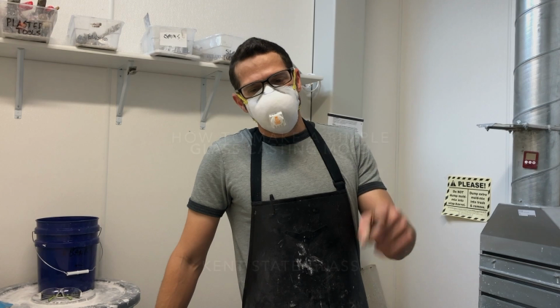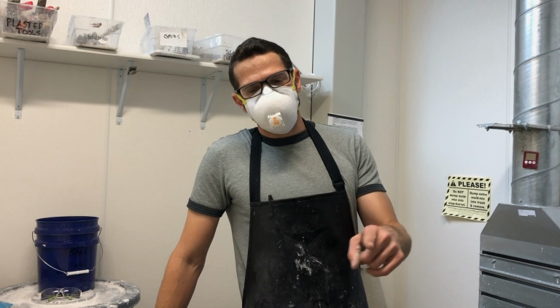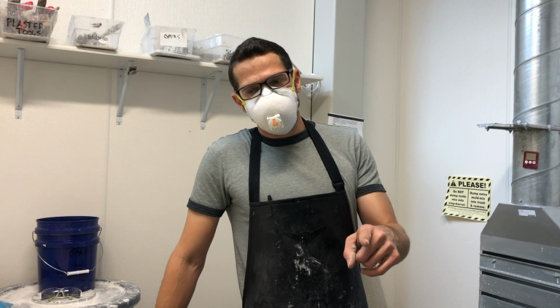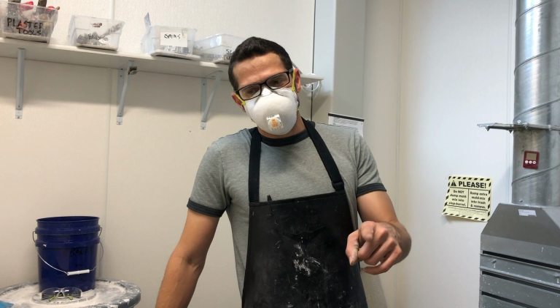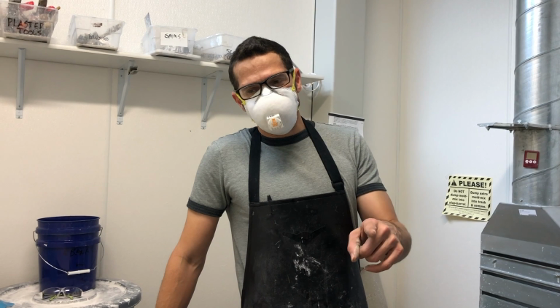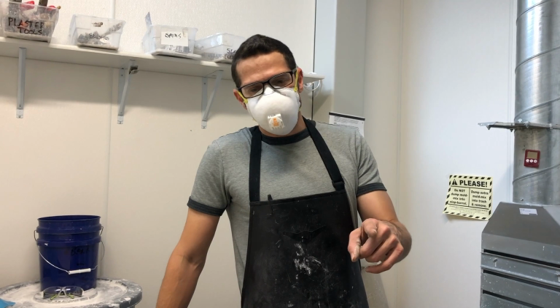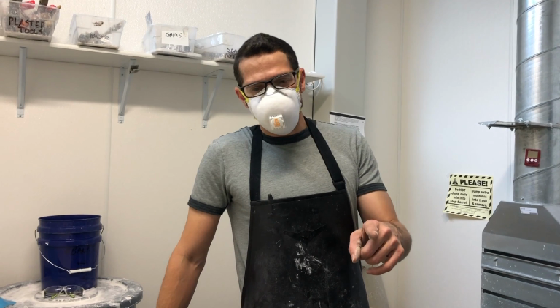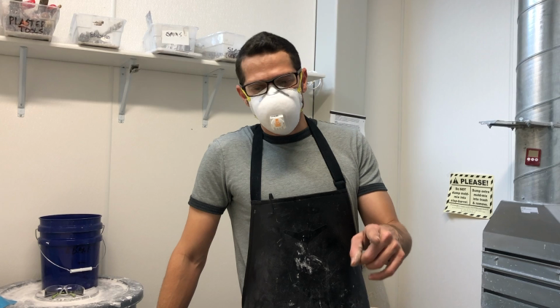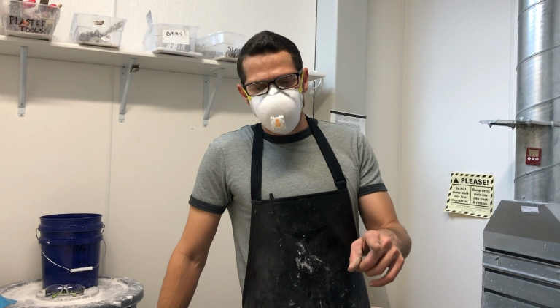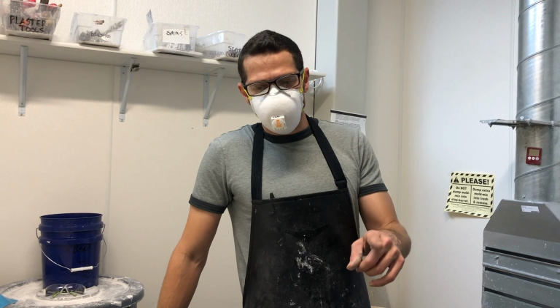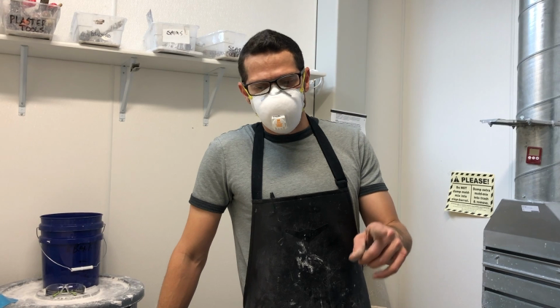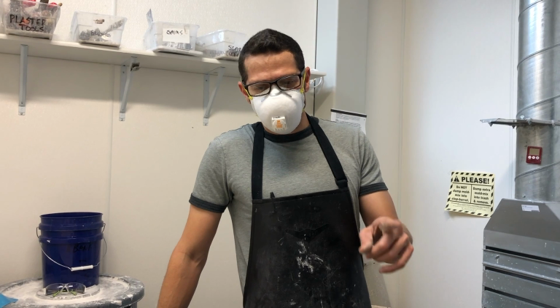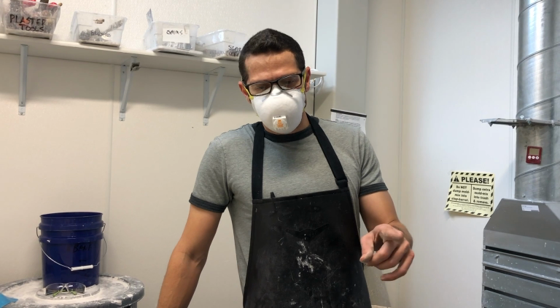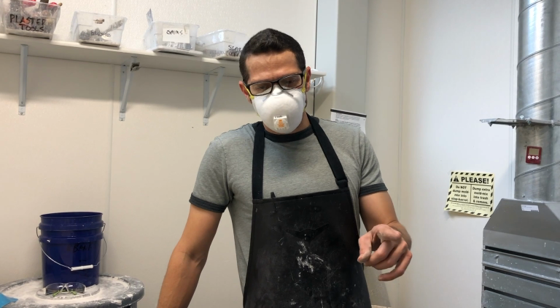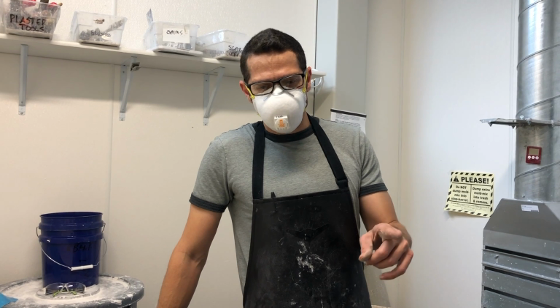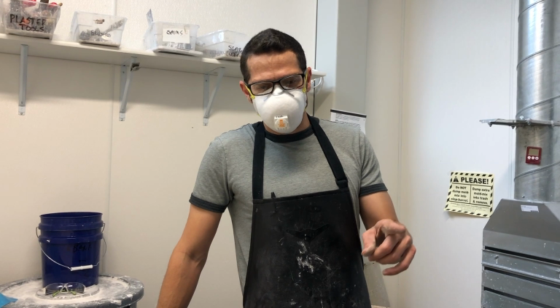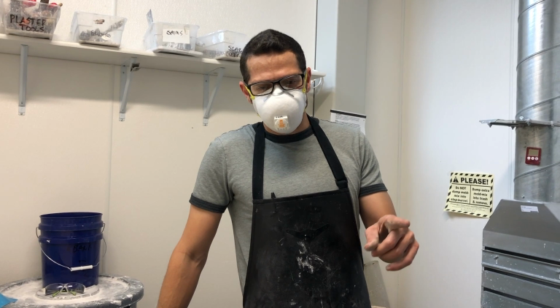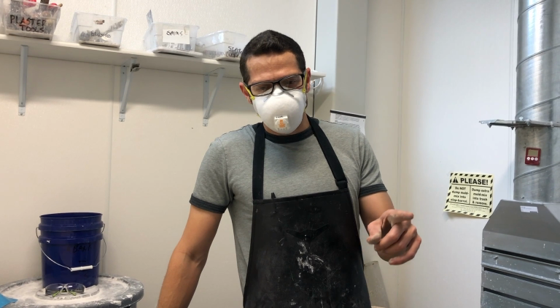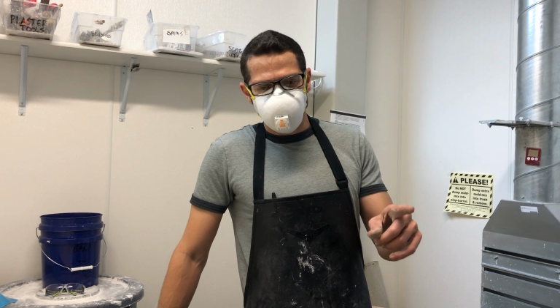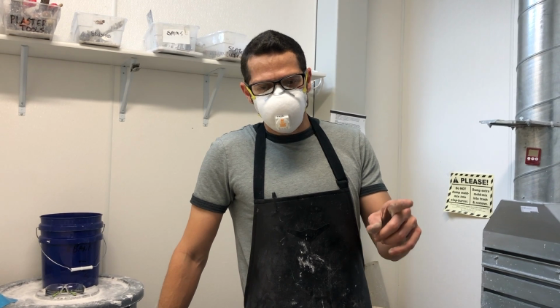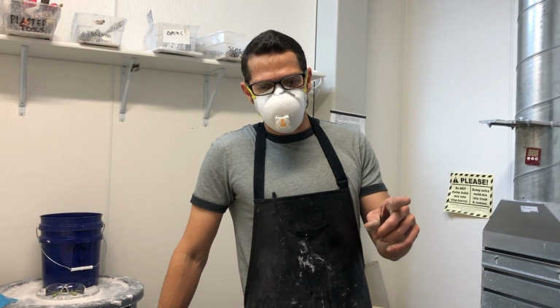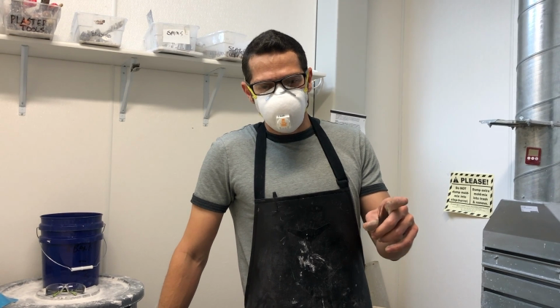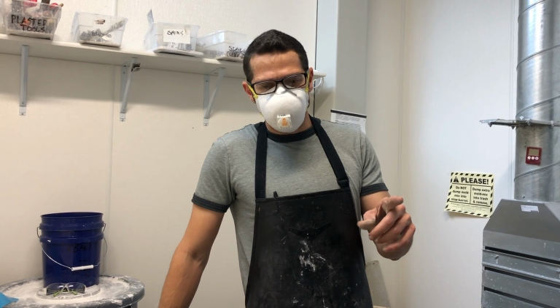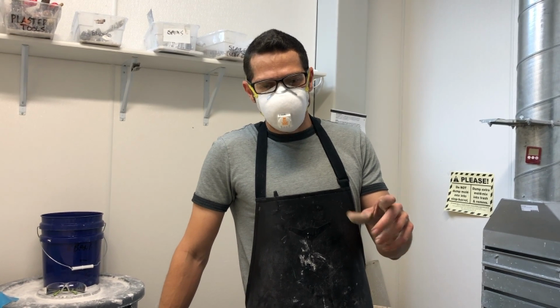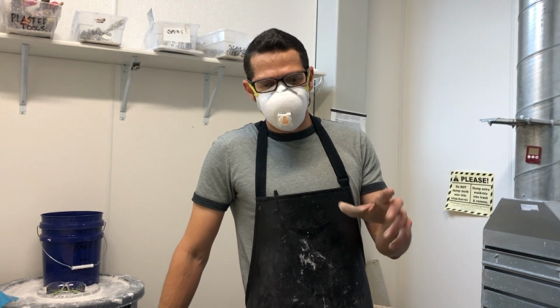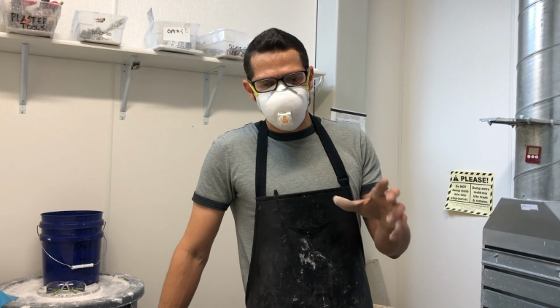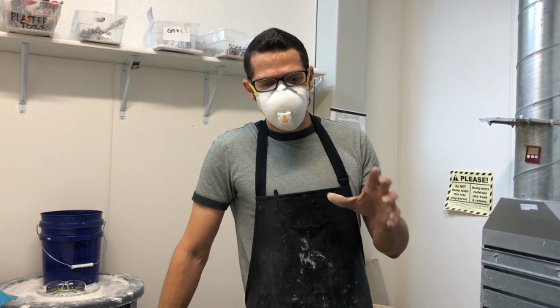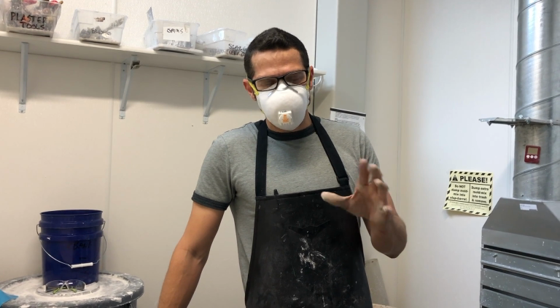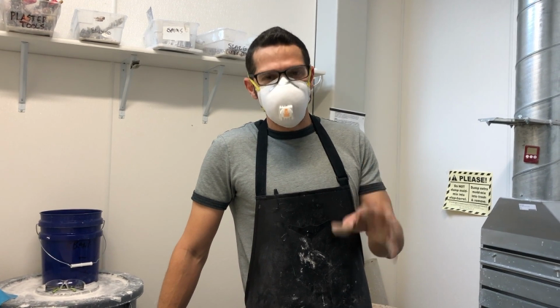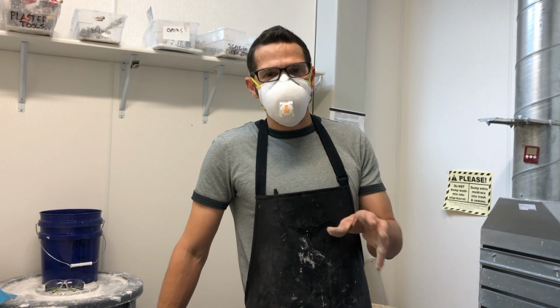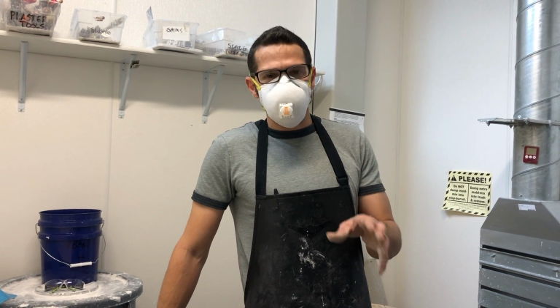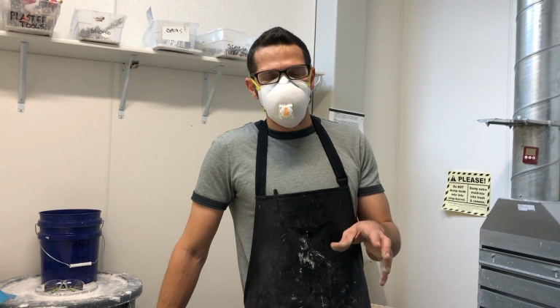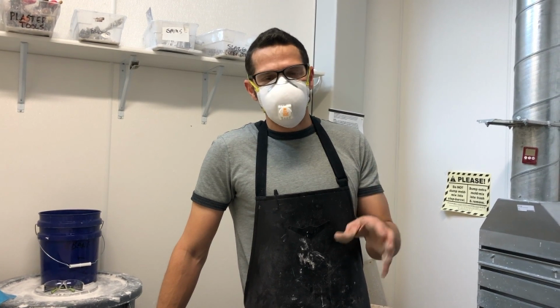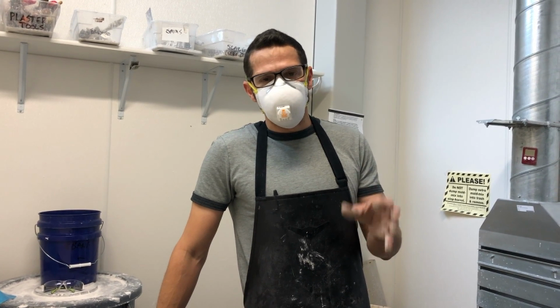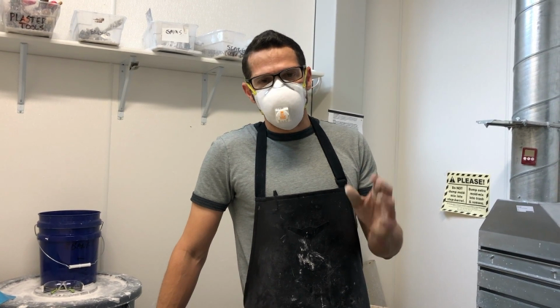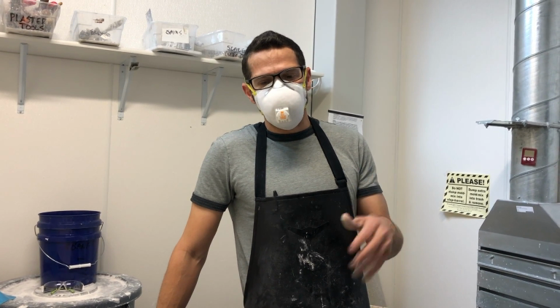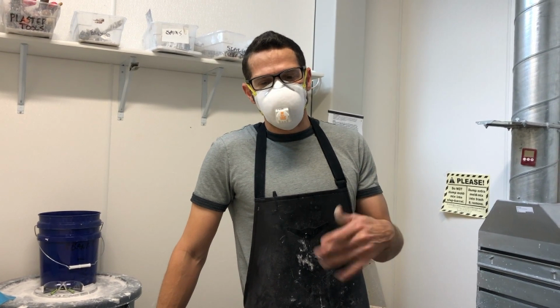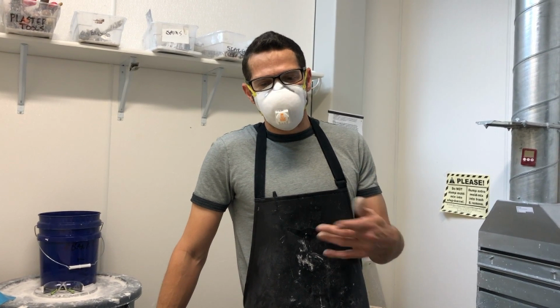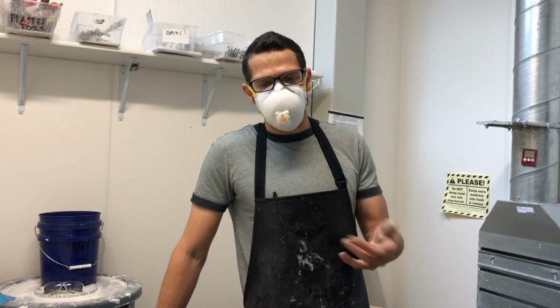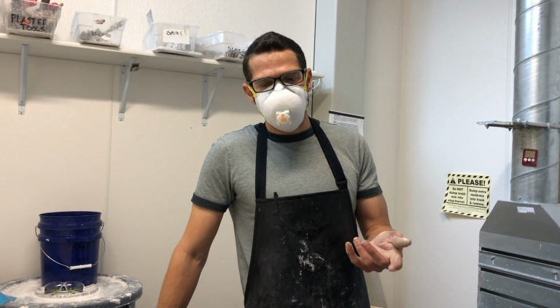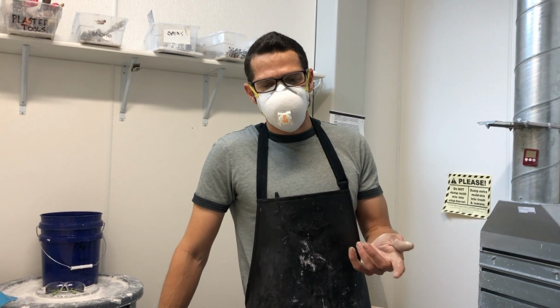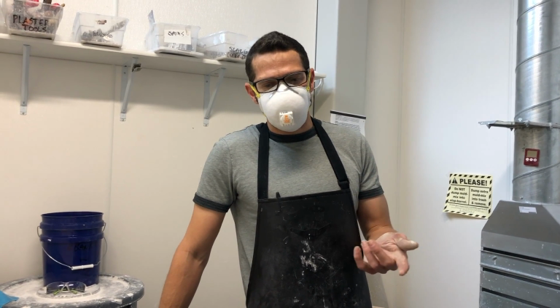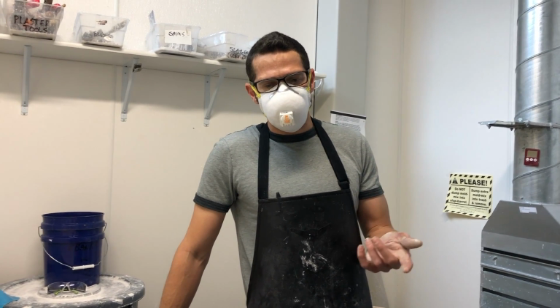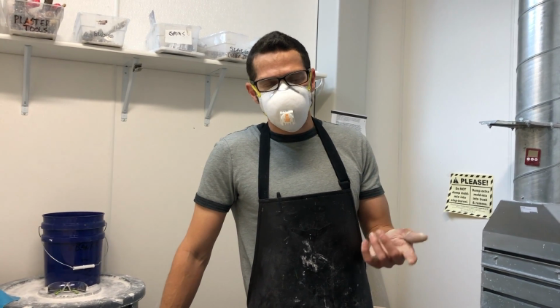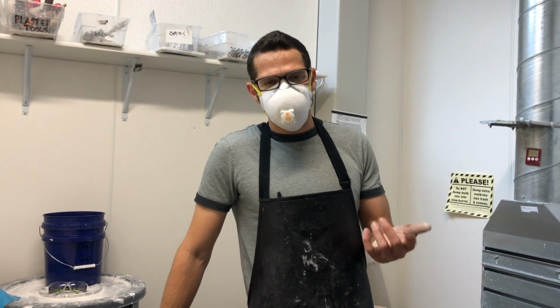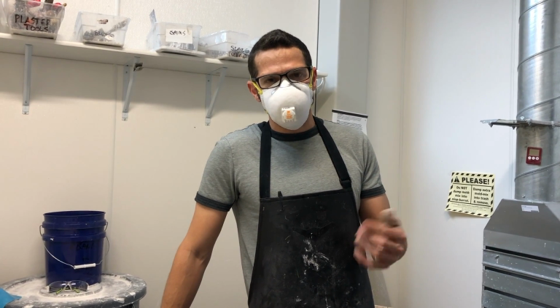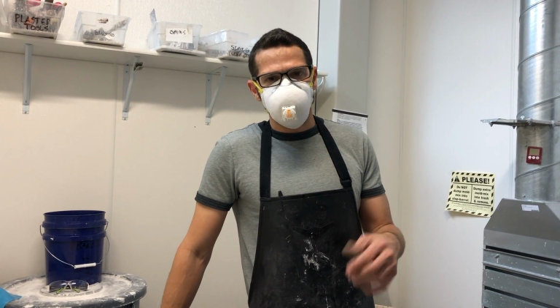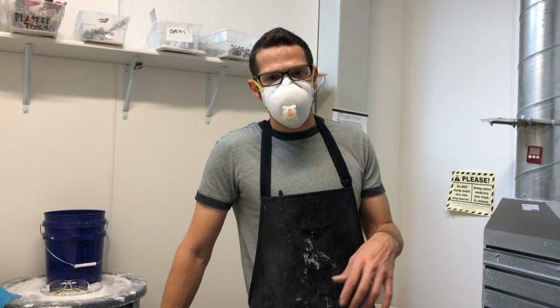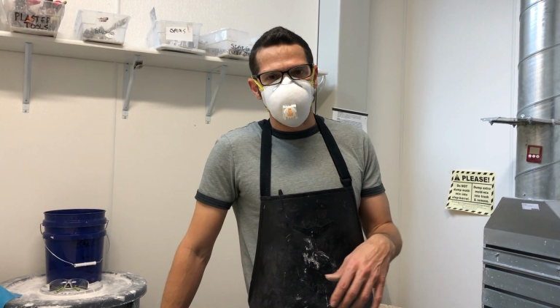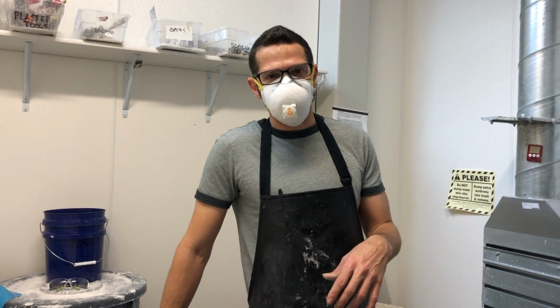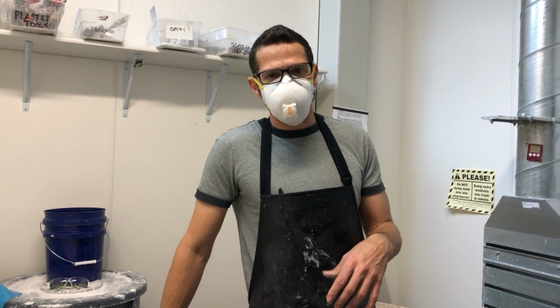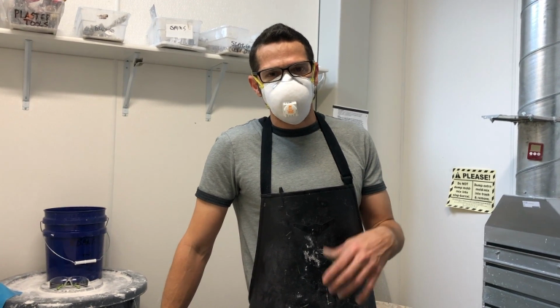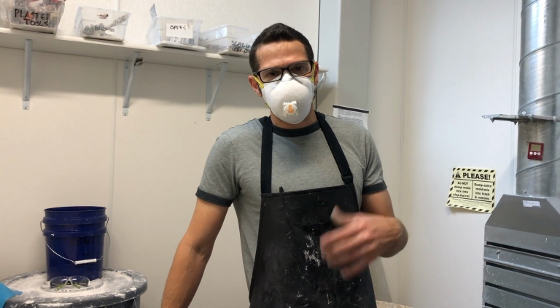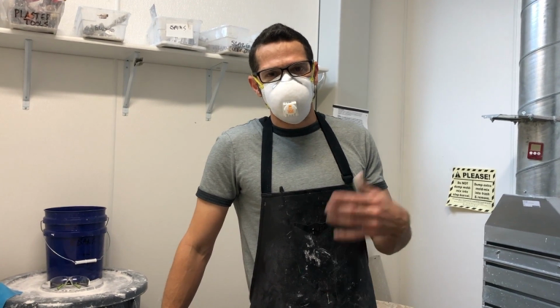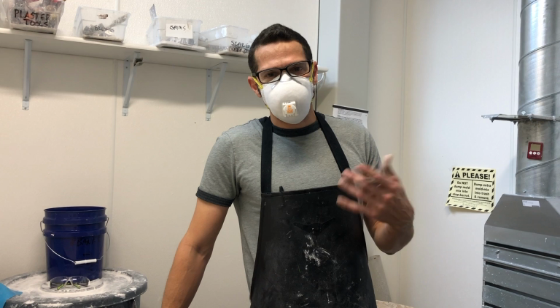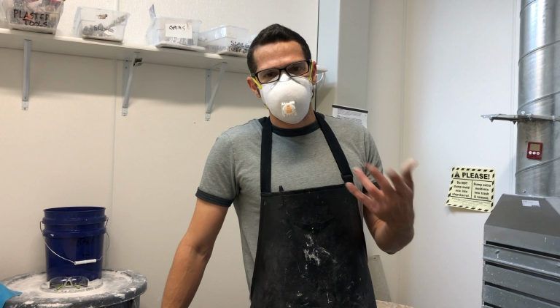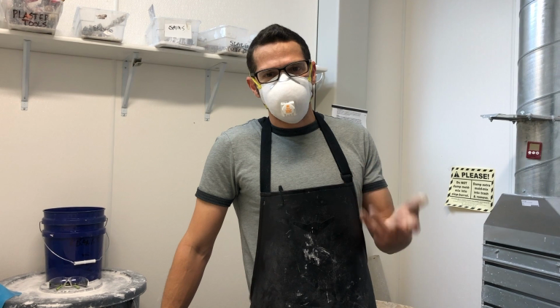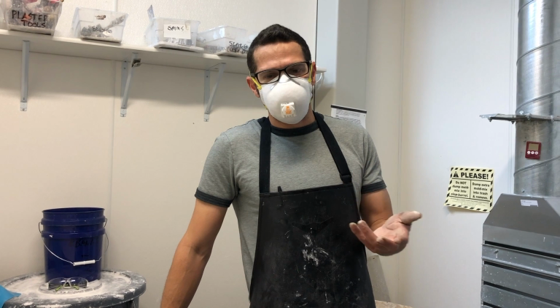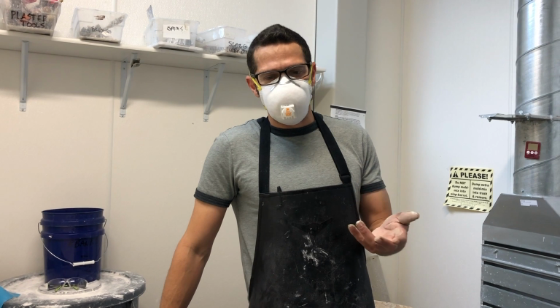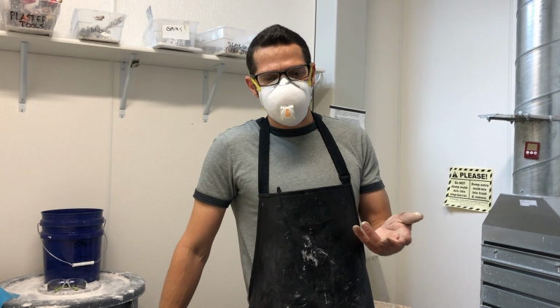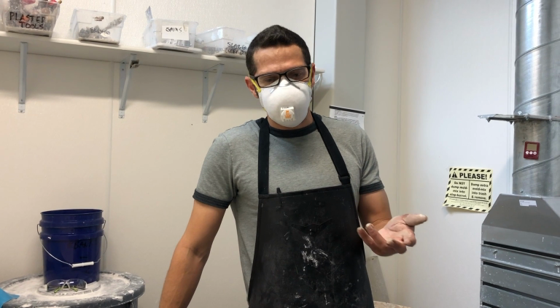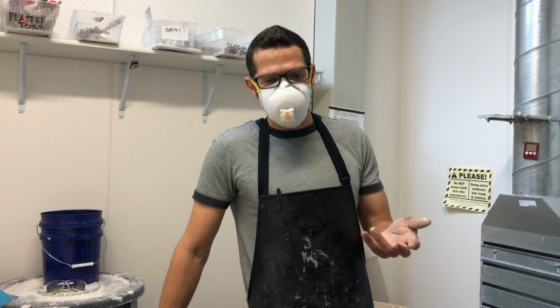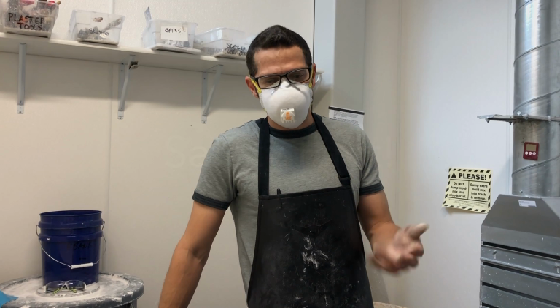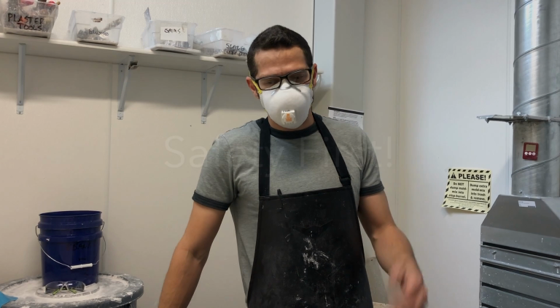Let's talk about making a really simple open-face plaster silica mold for glass casting.